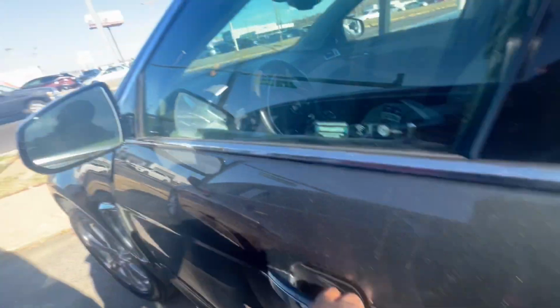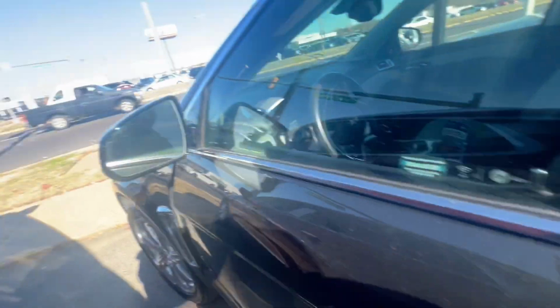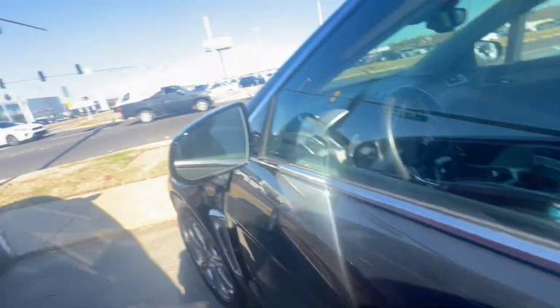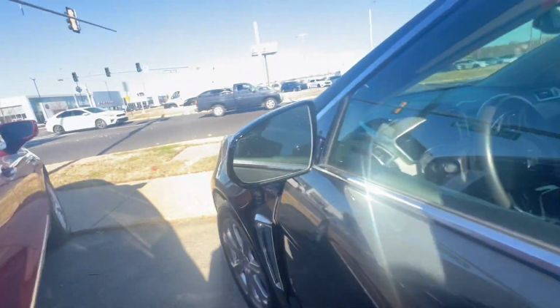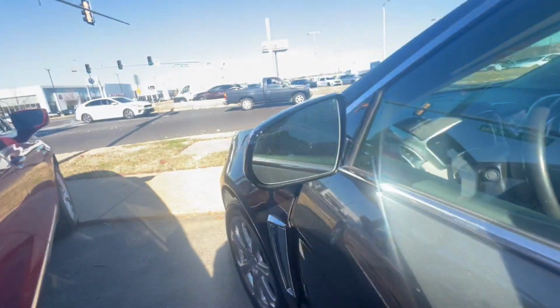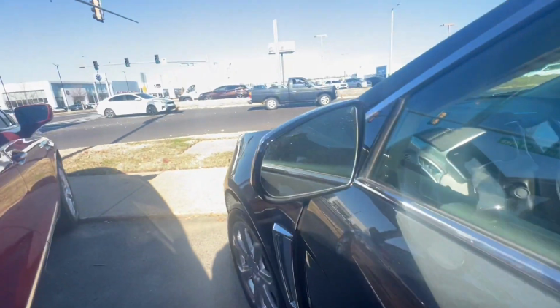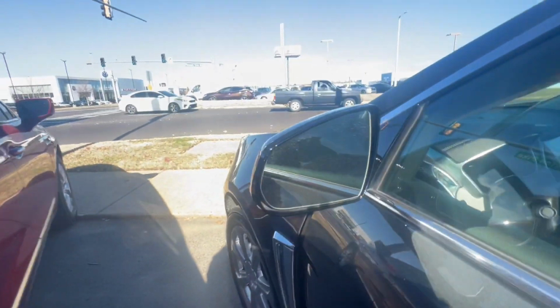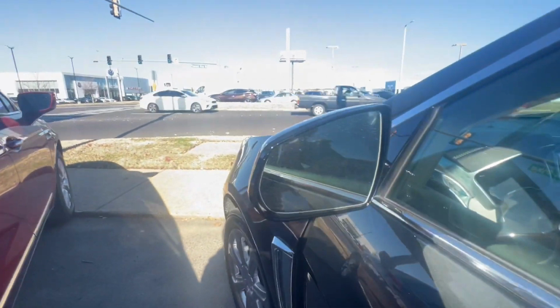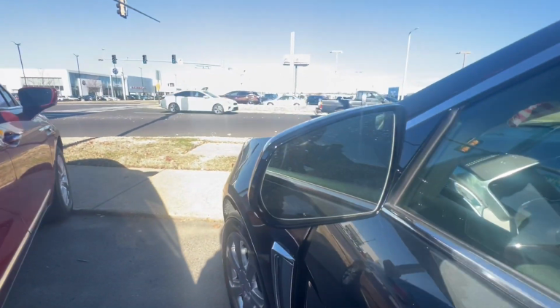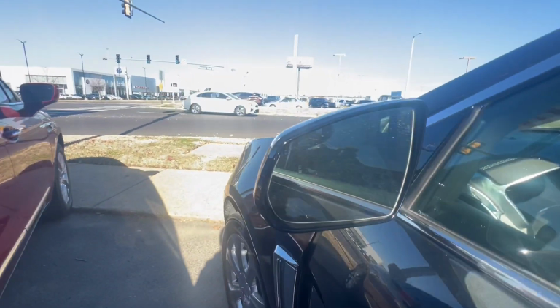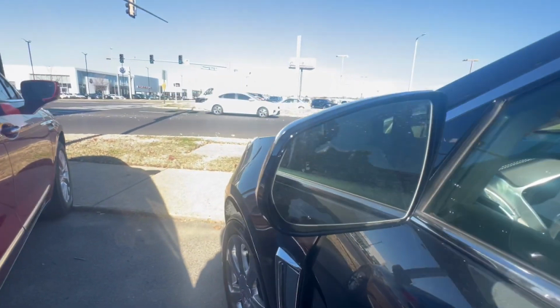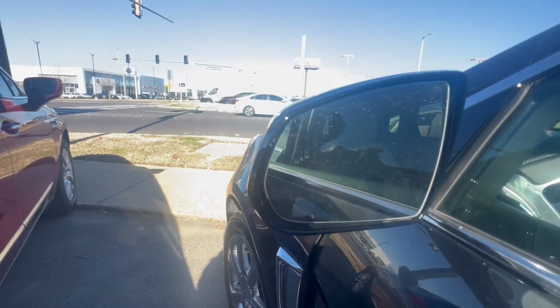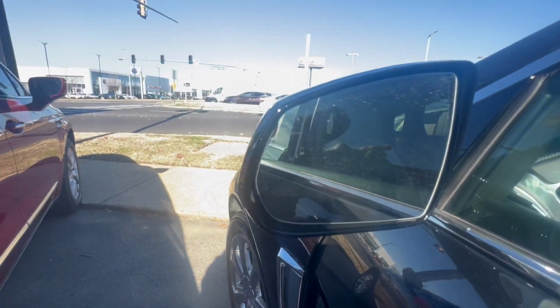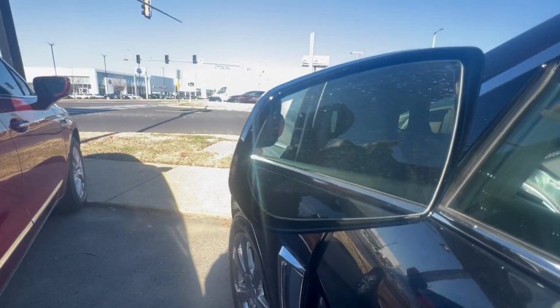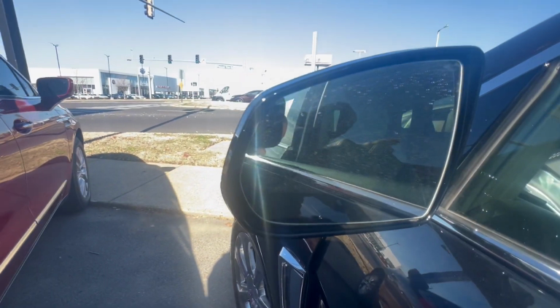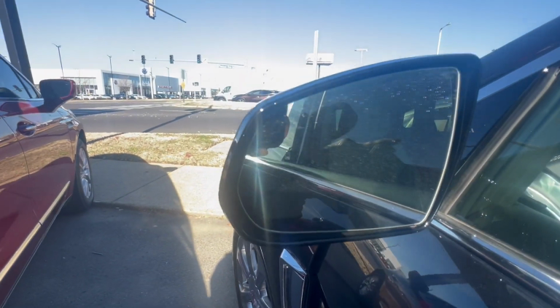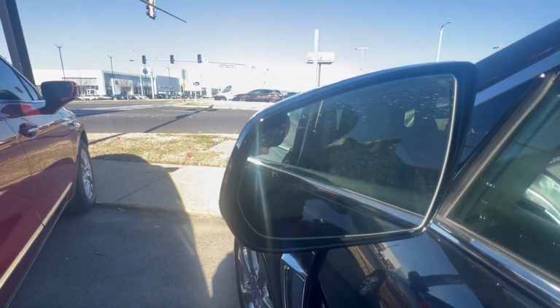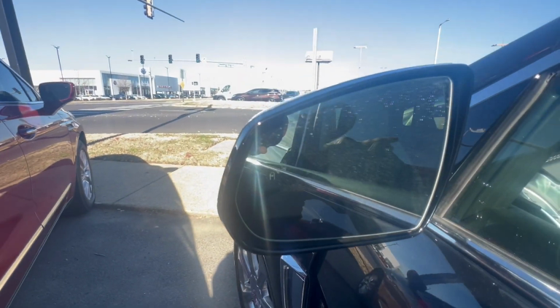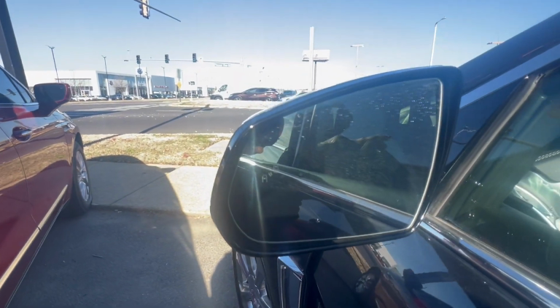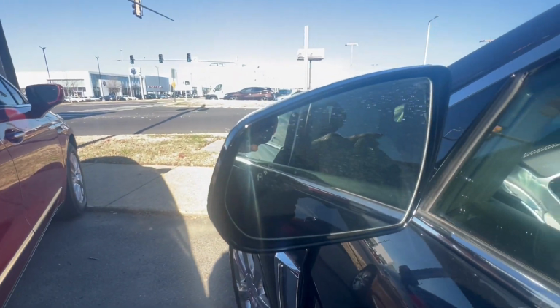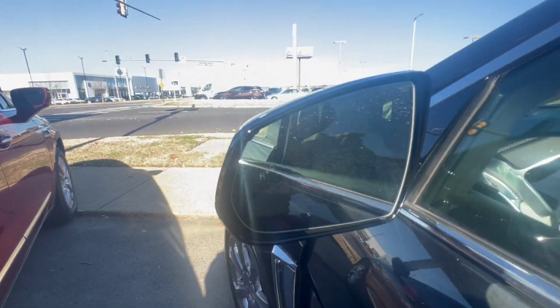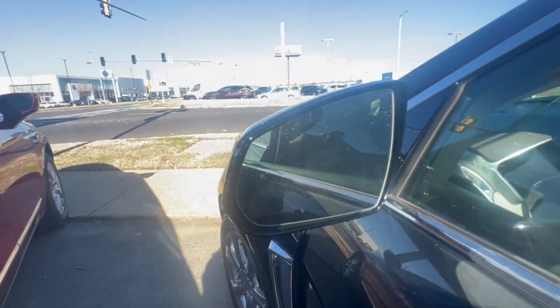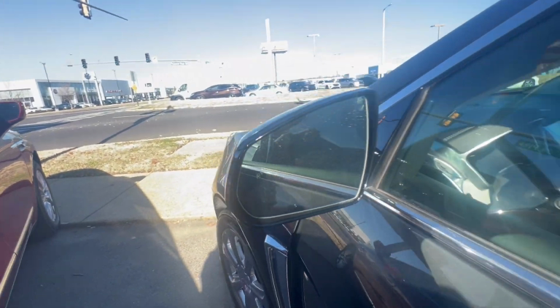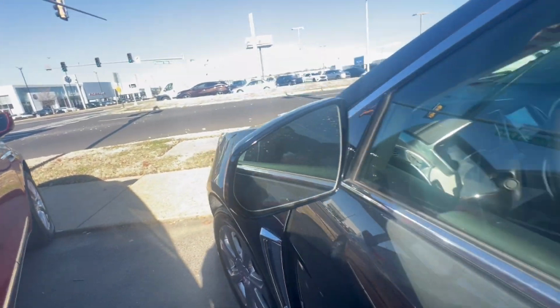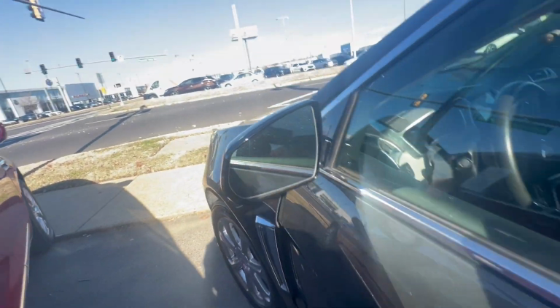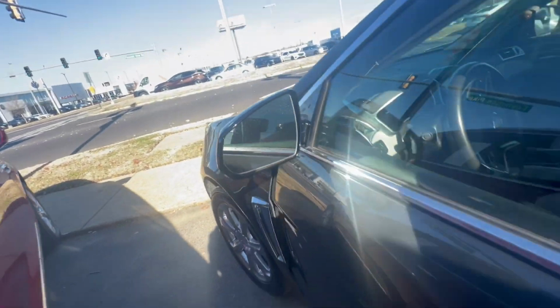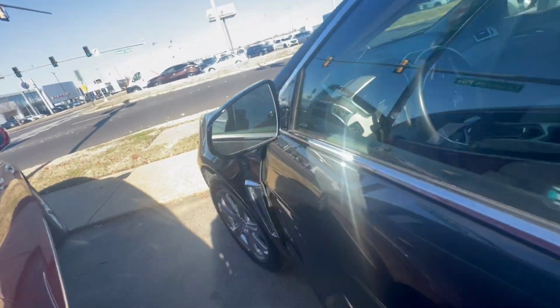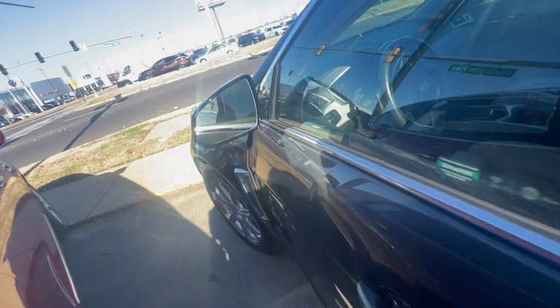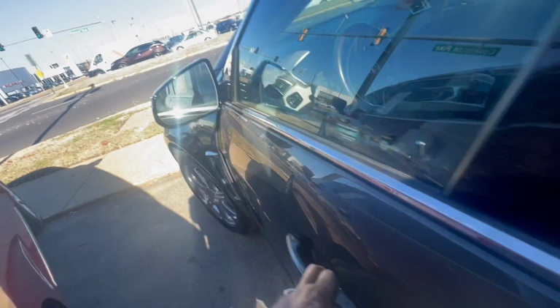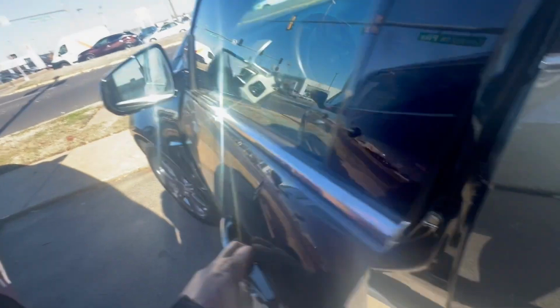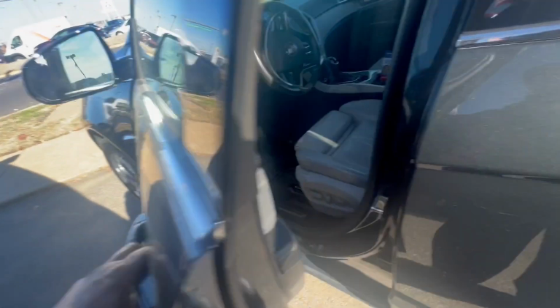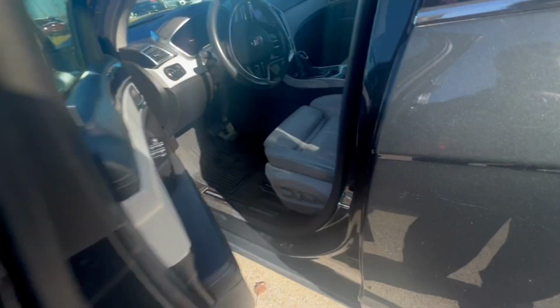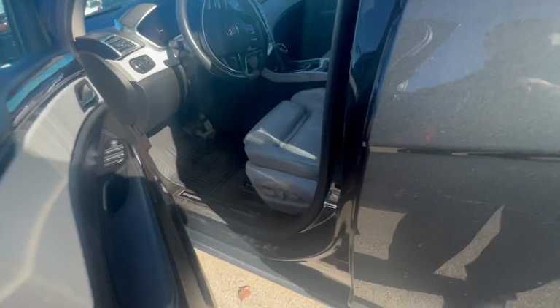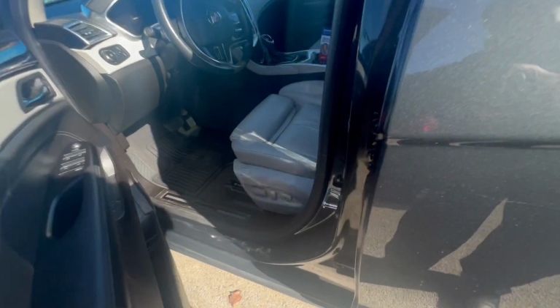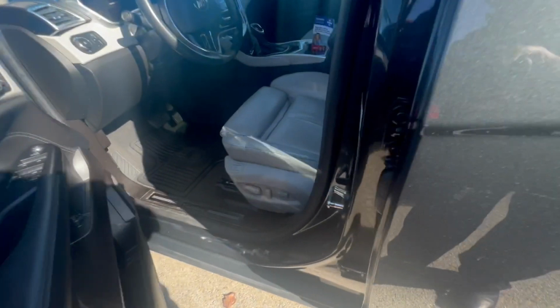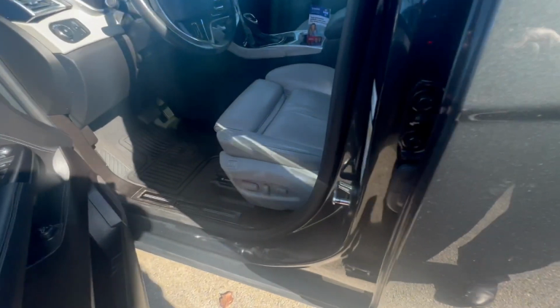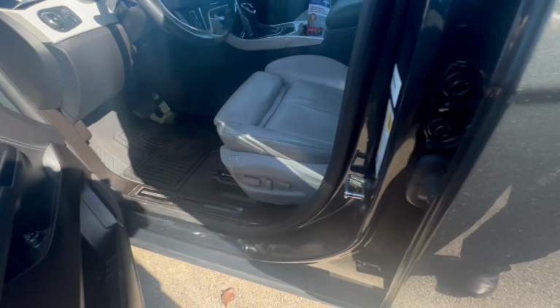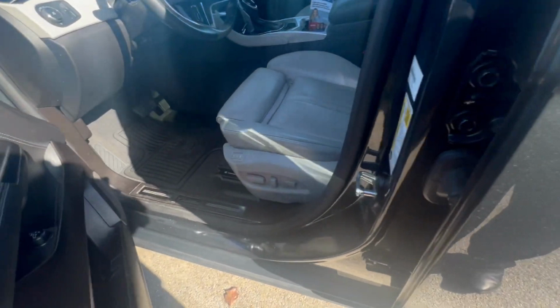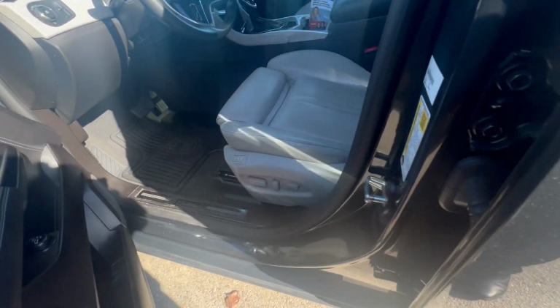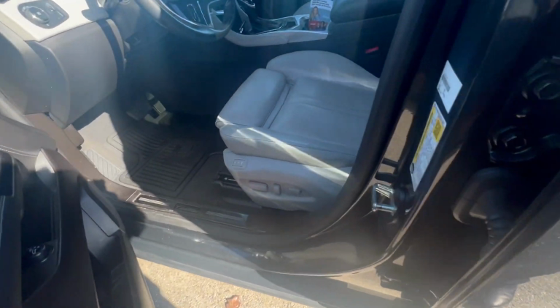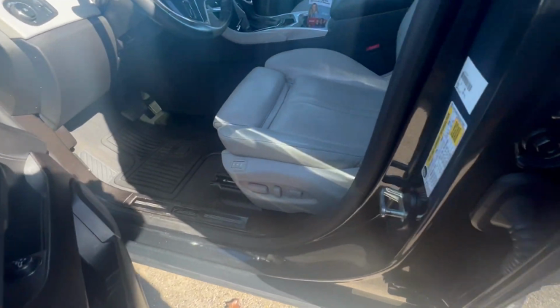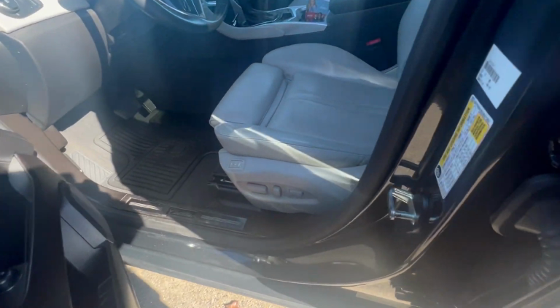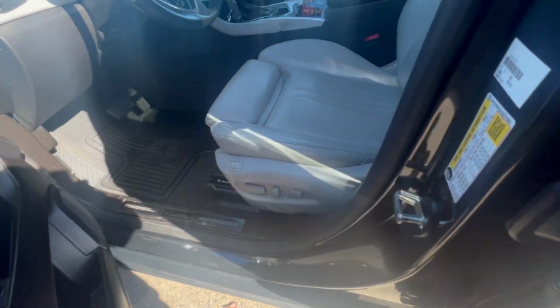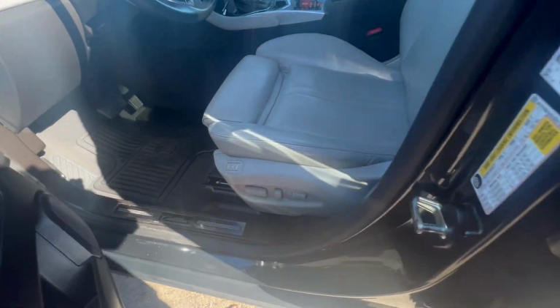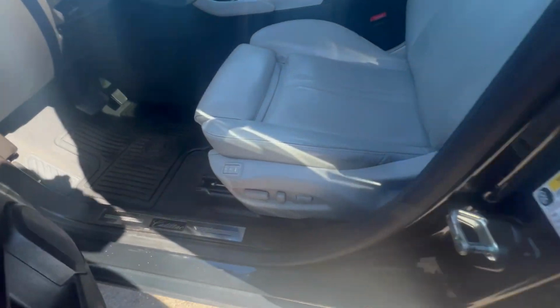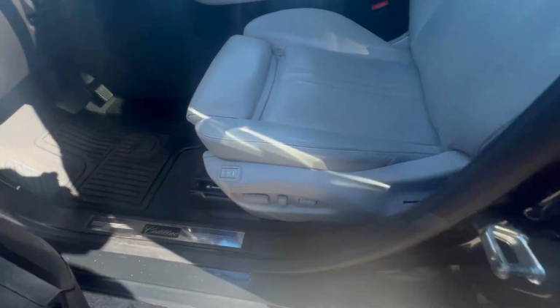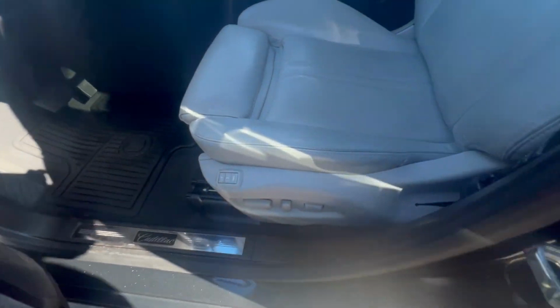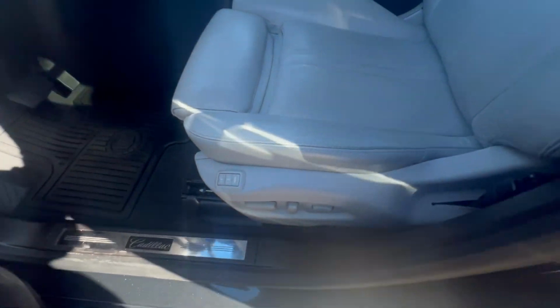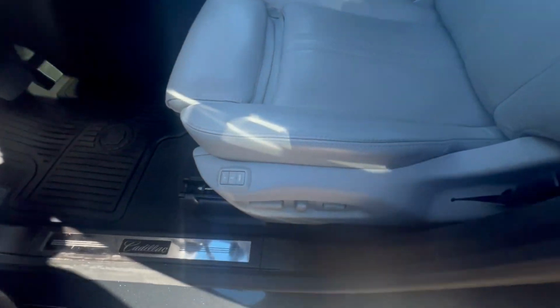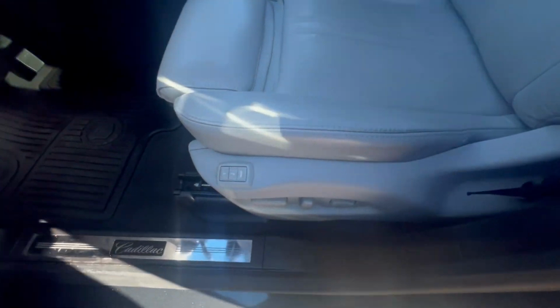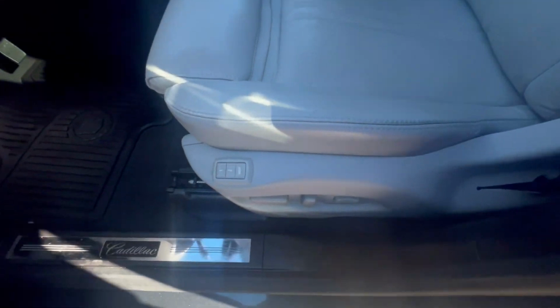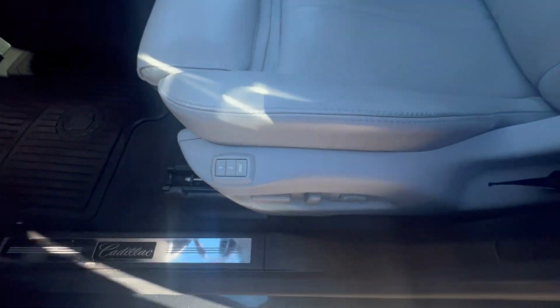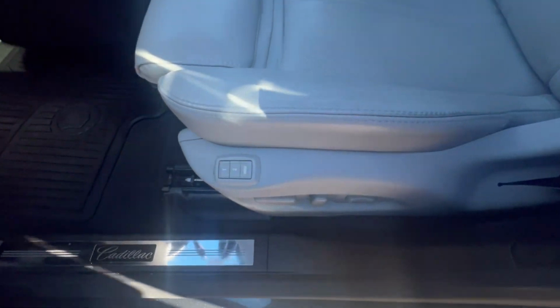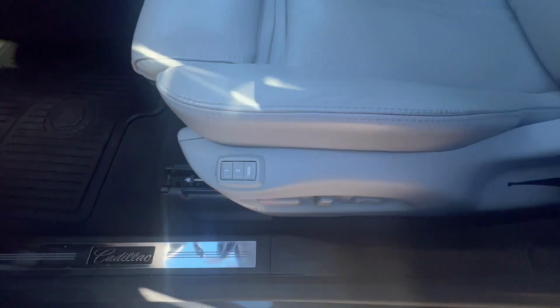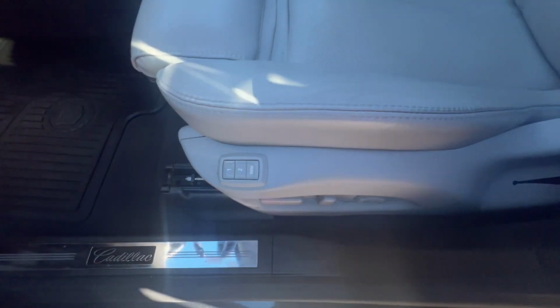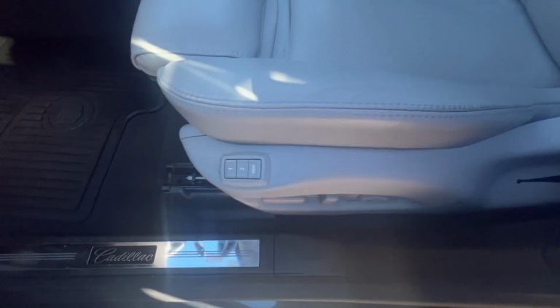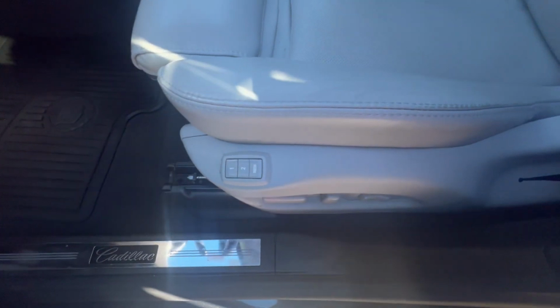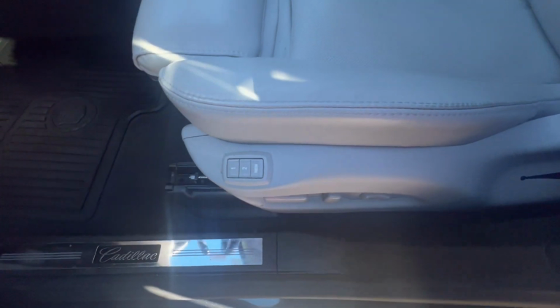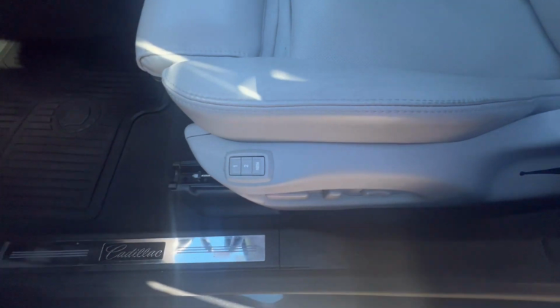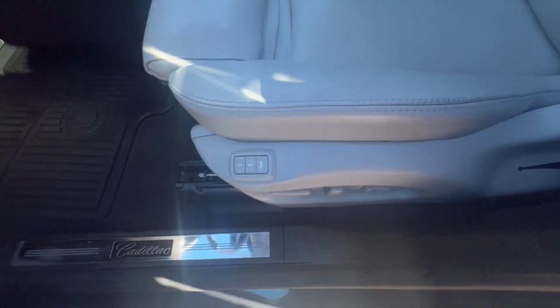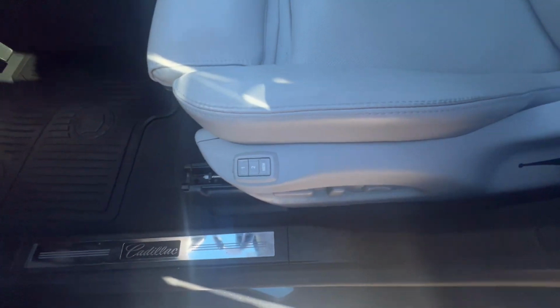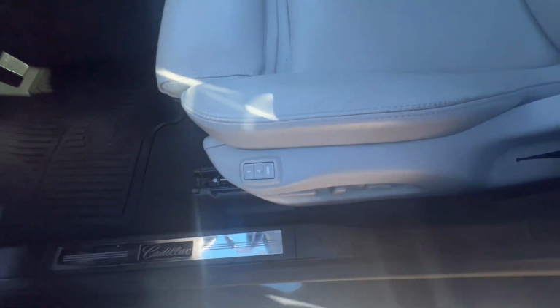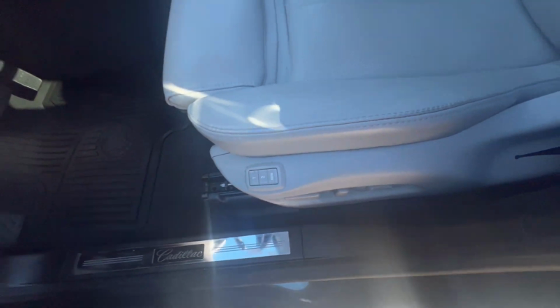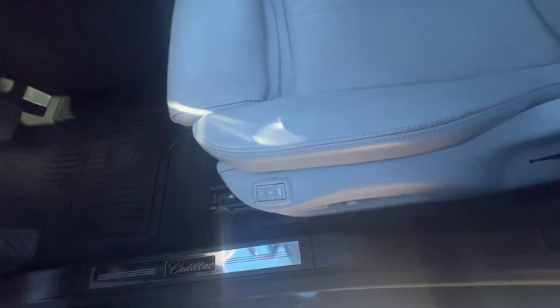Keyless entry. This has the blind zone alert package. Memory seat.